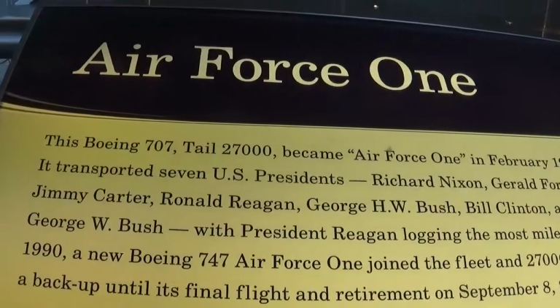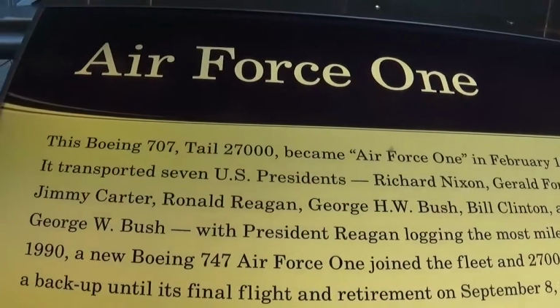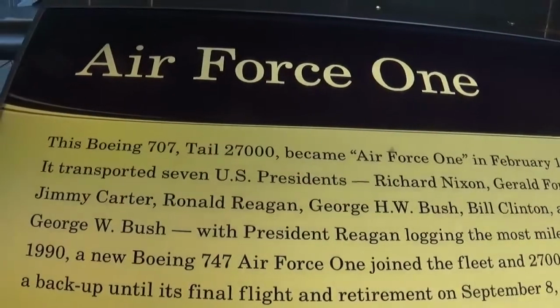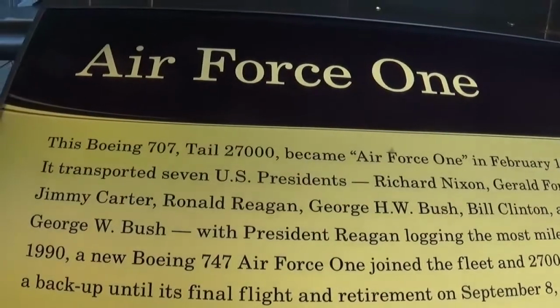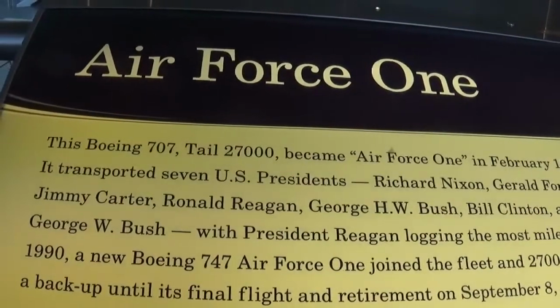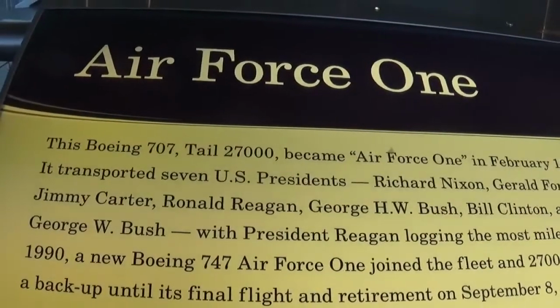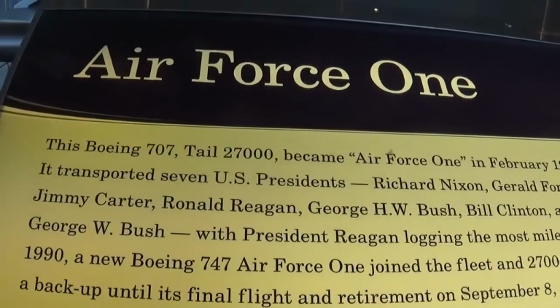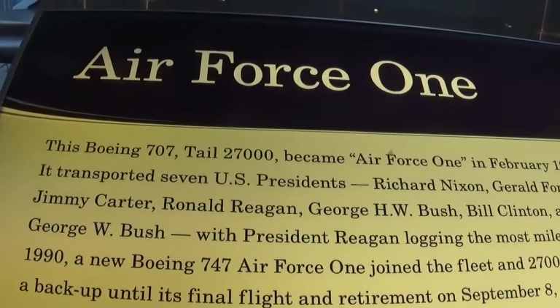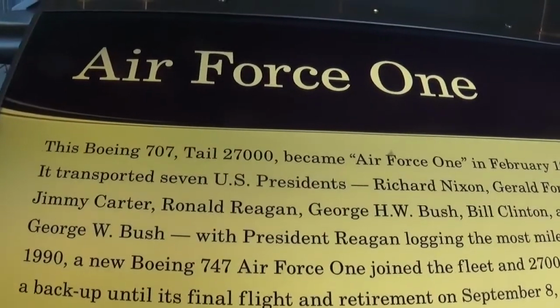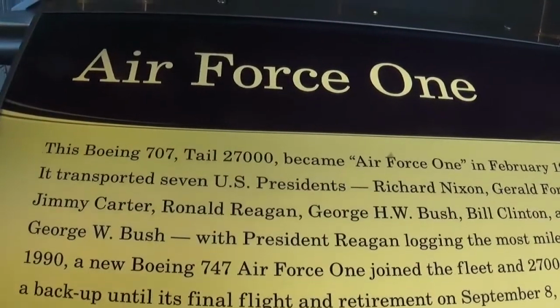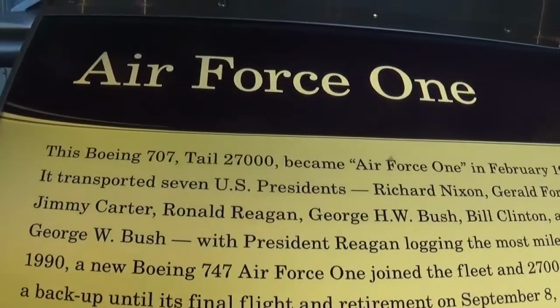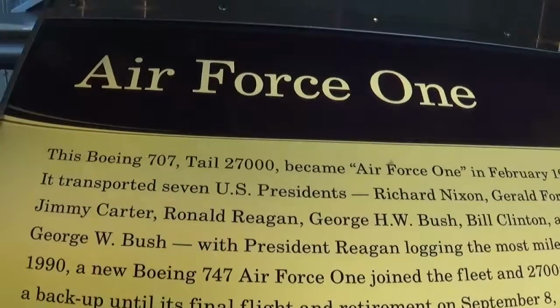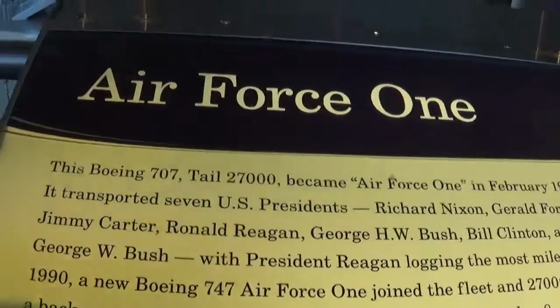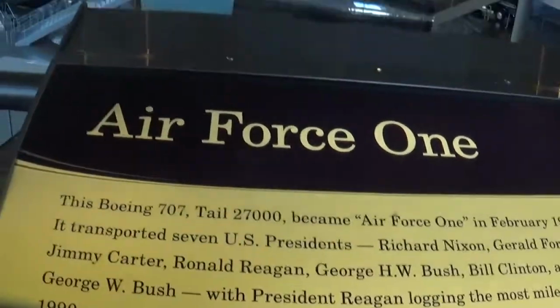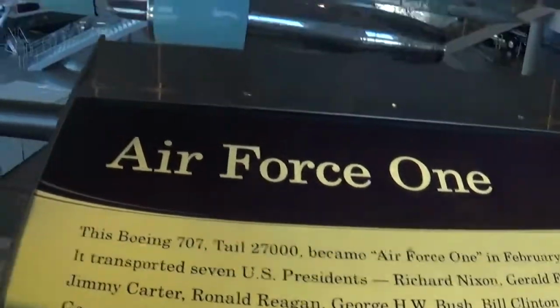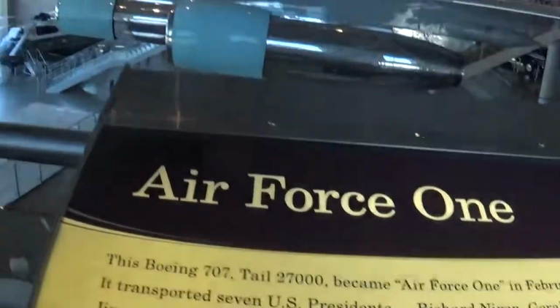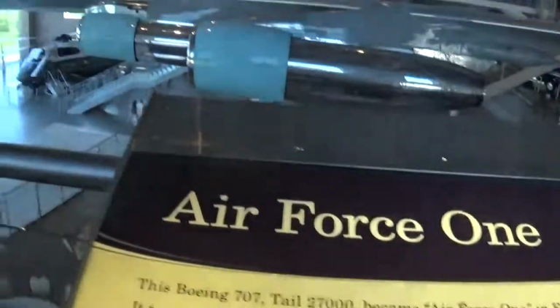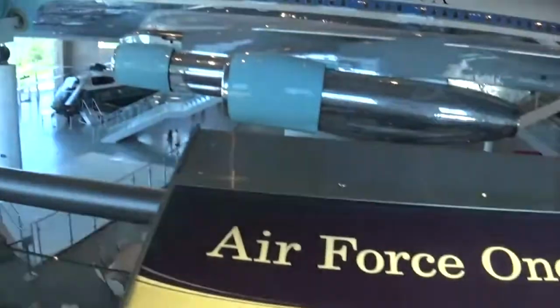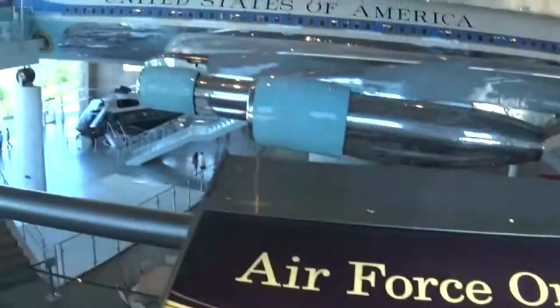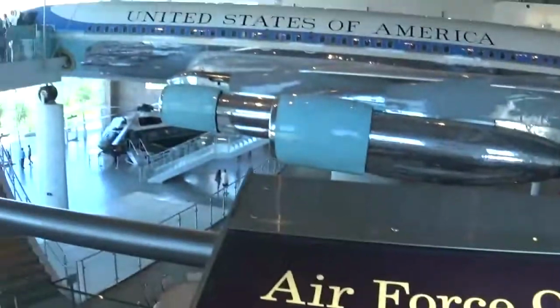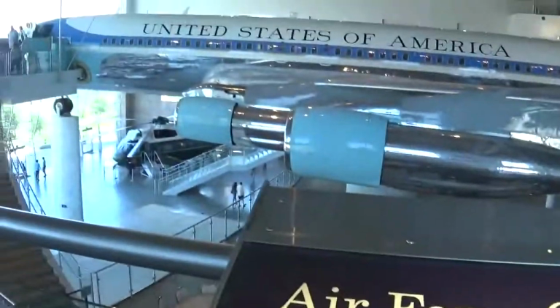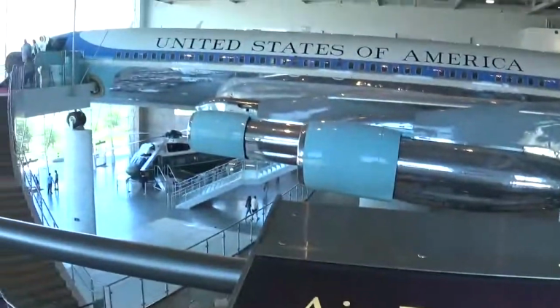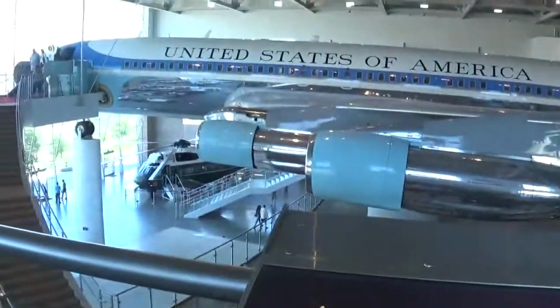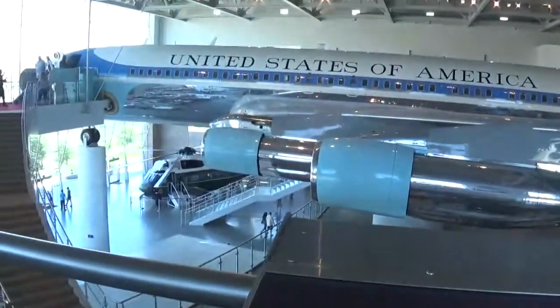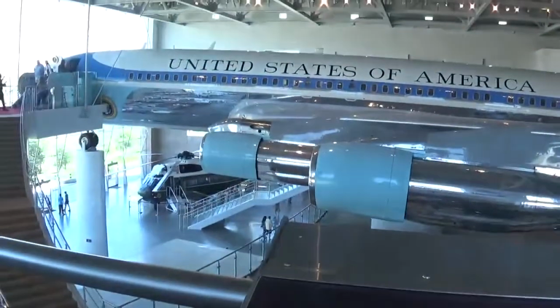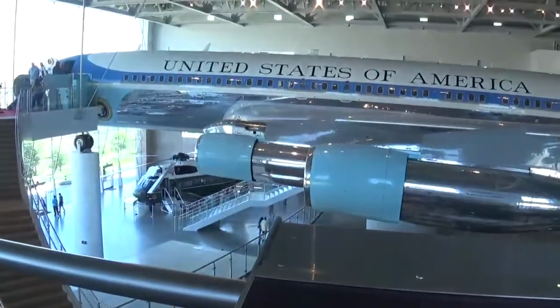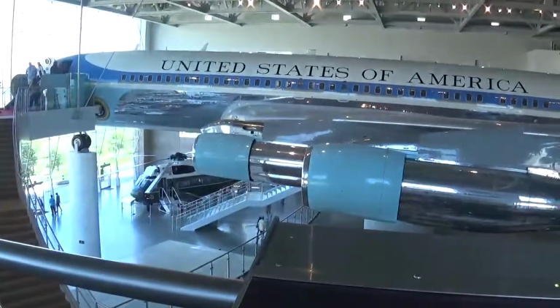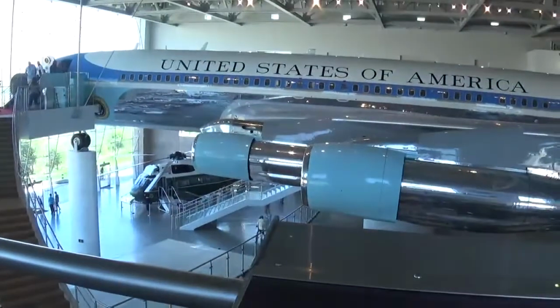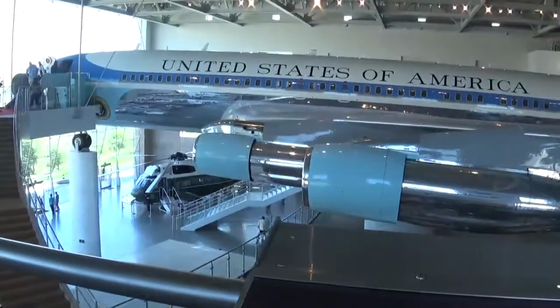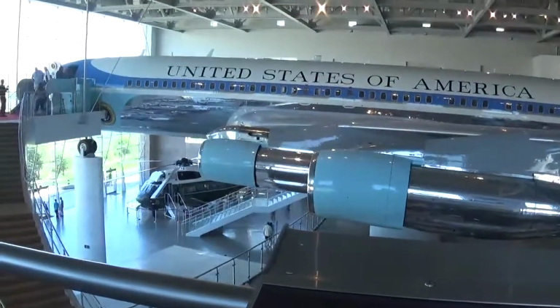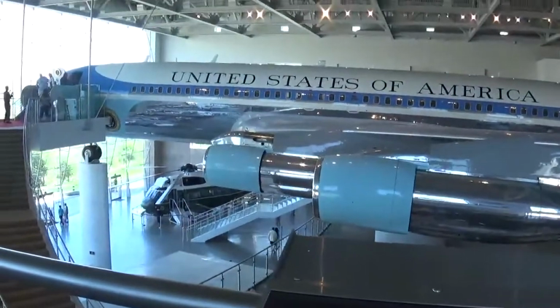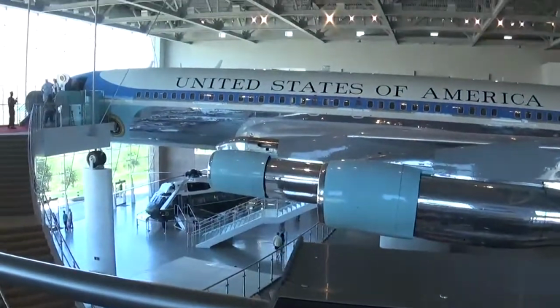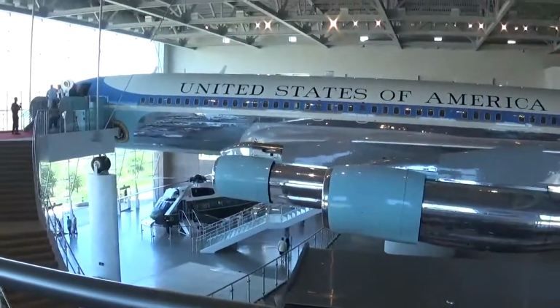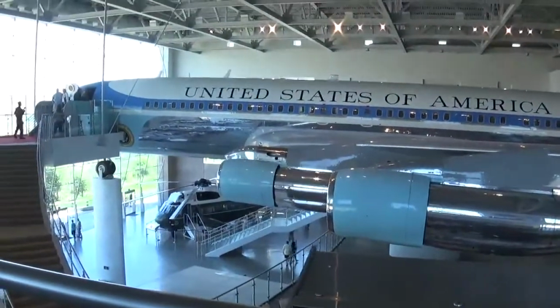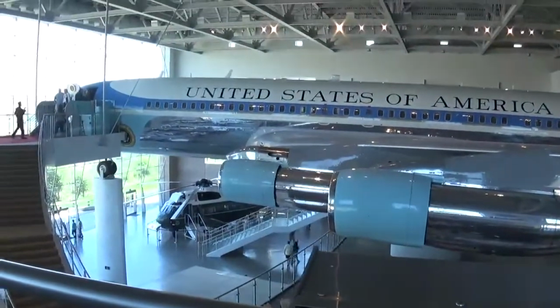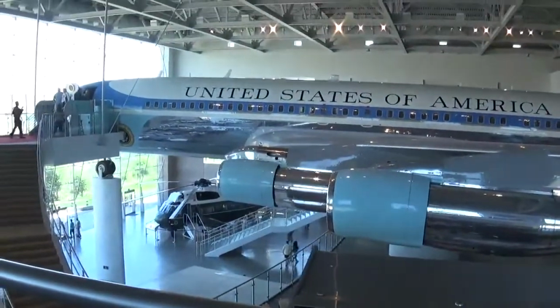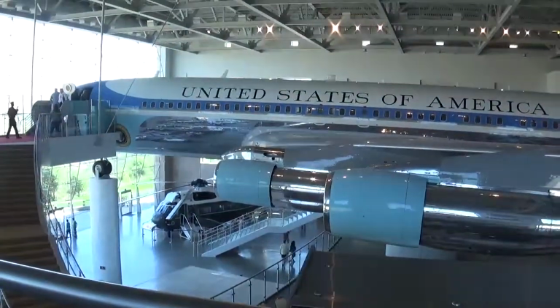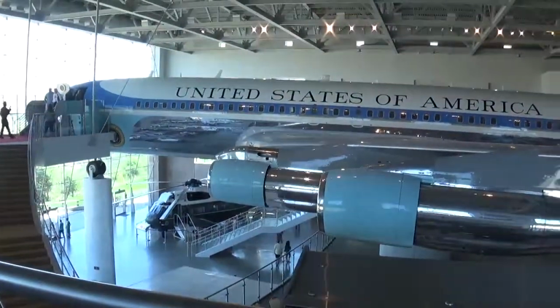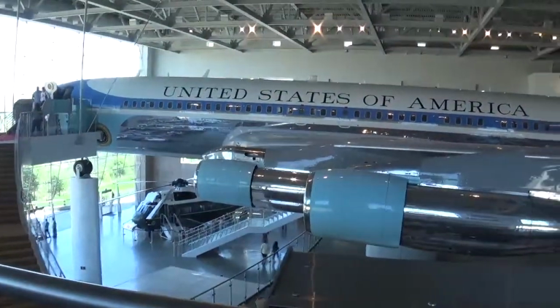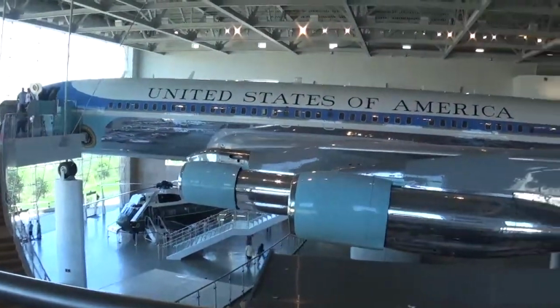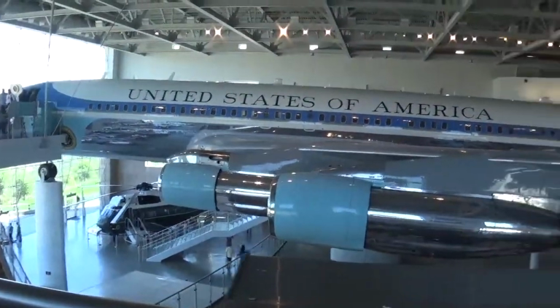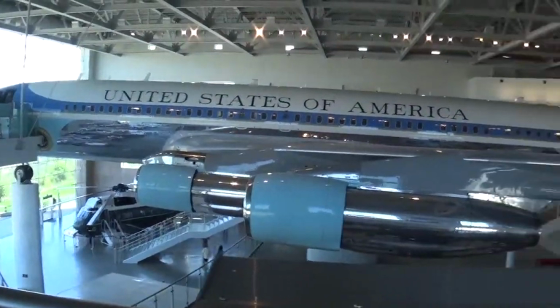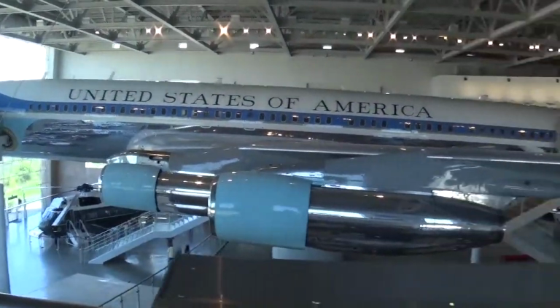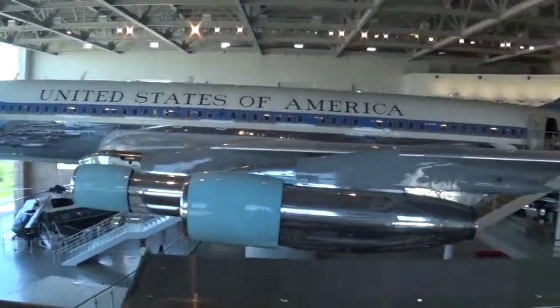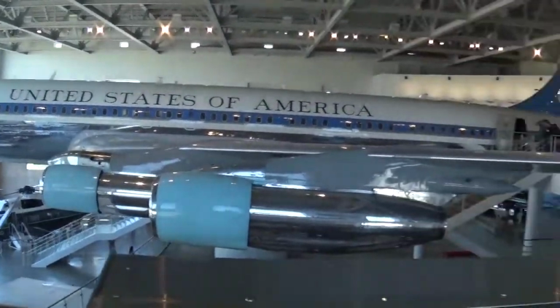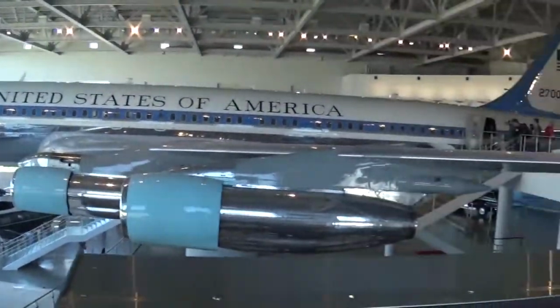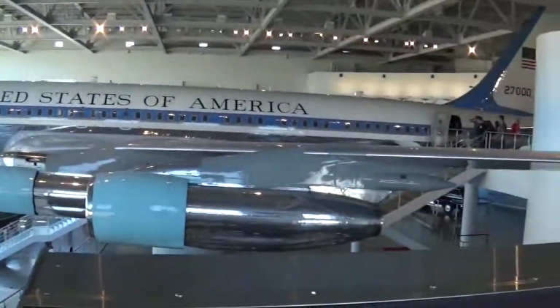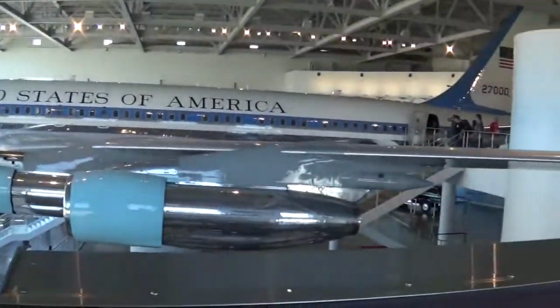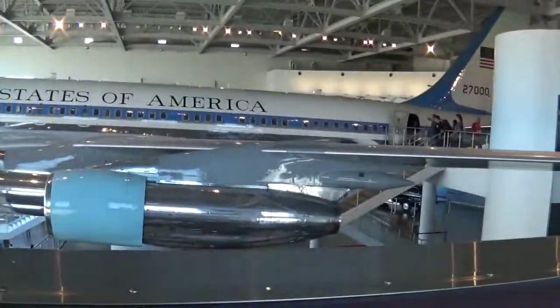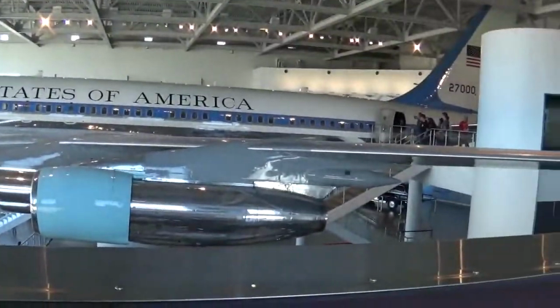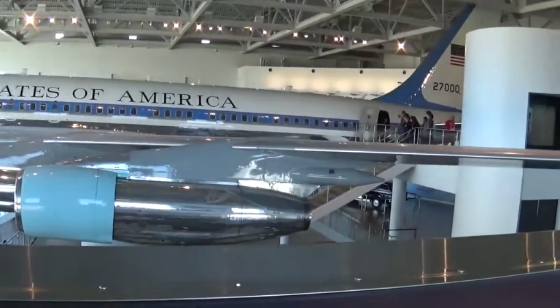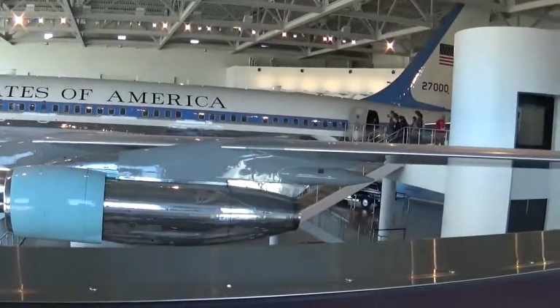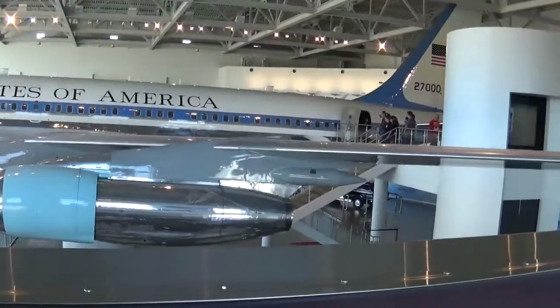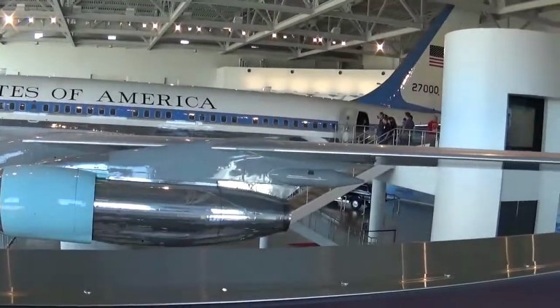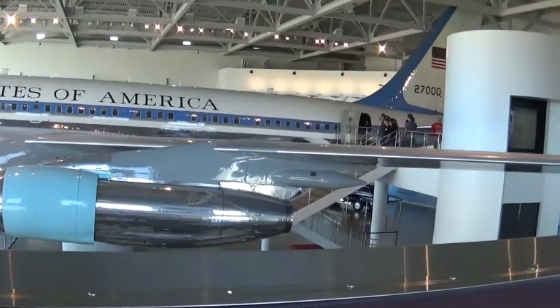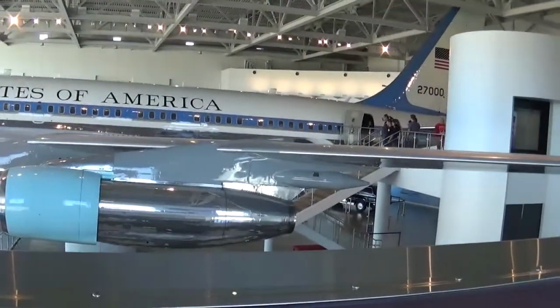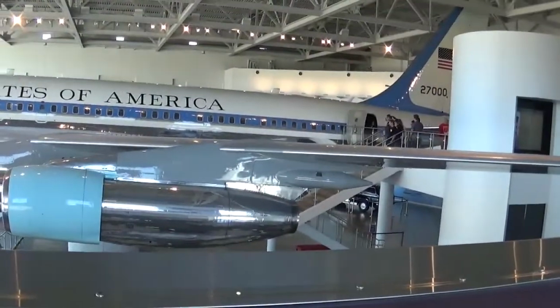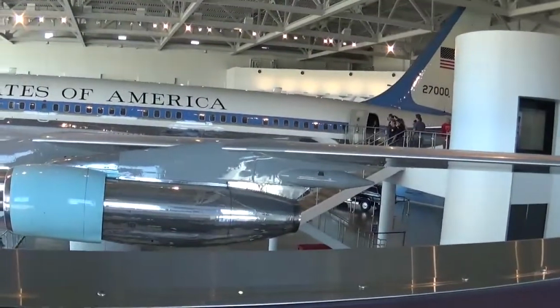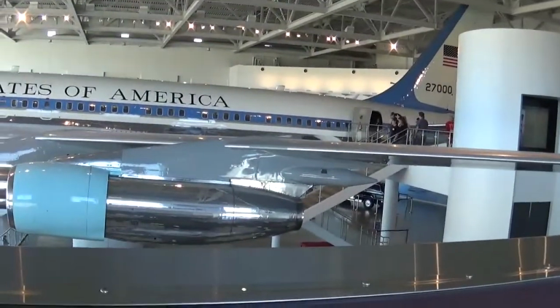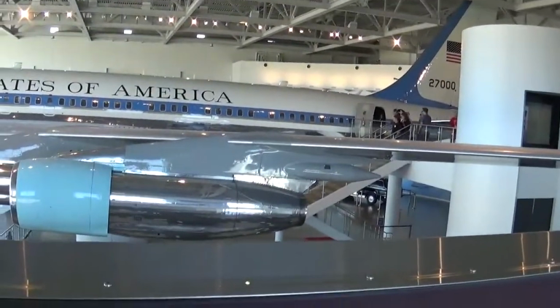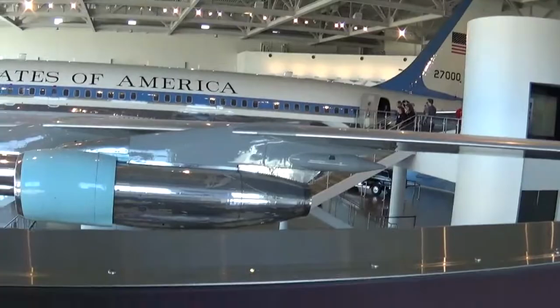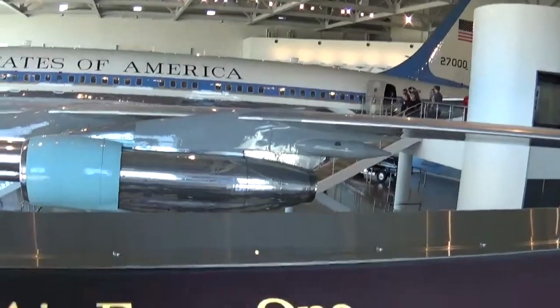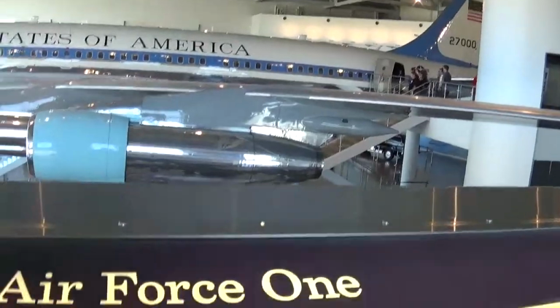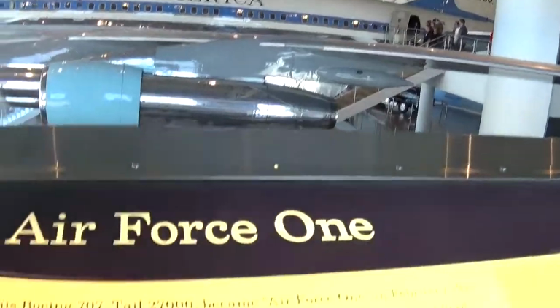So this plane was built in February 1973, but that was eight years before Ronald Reagan became president.